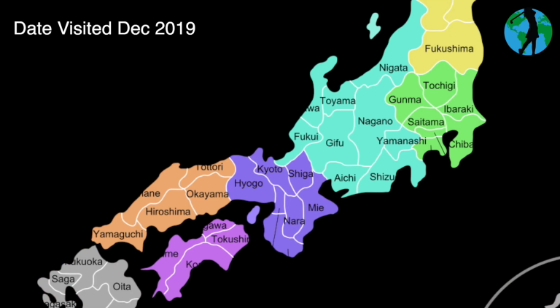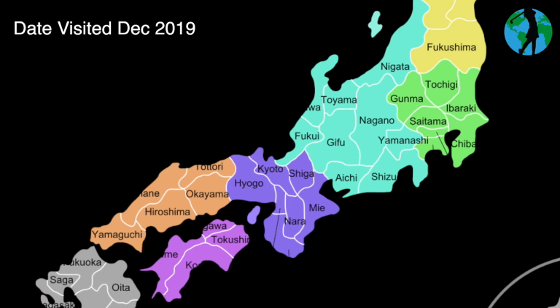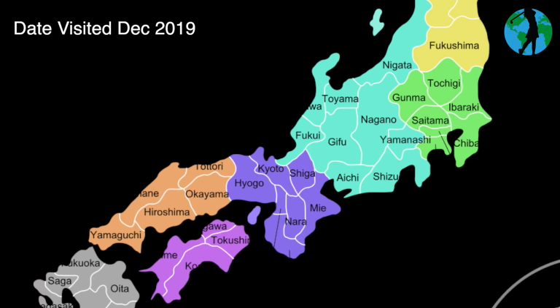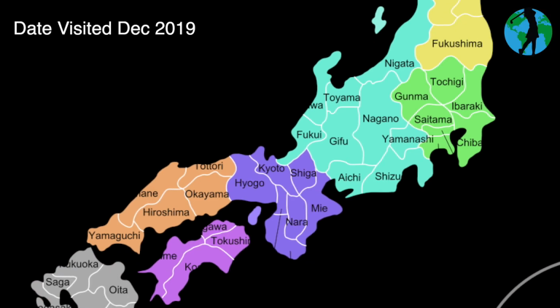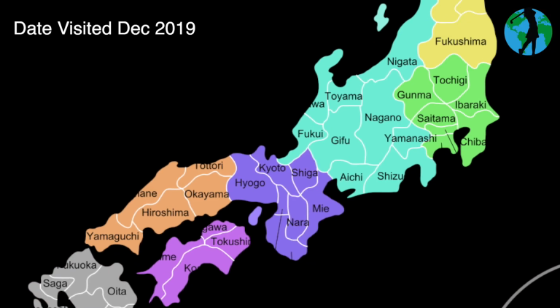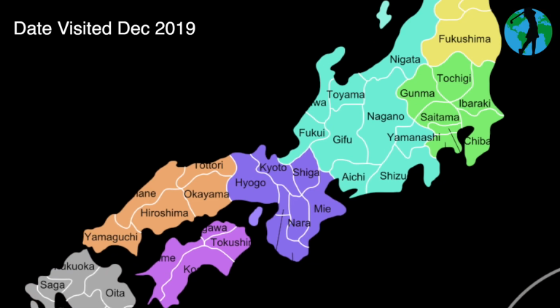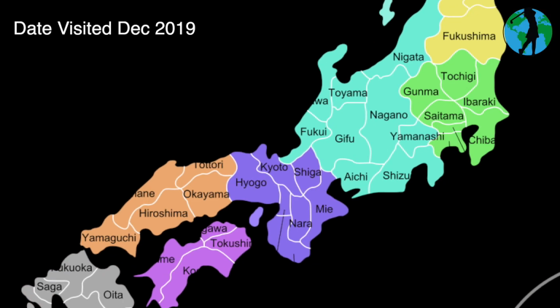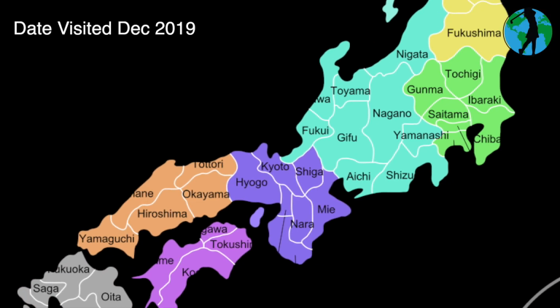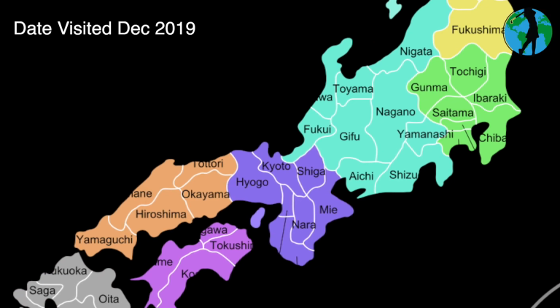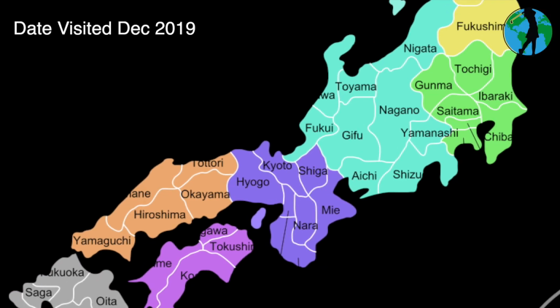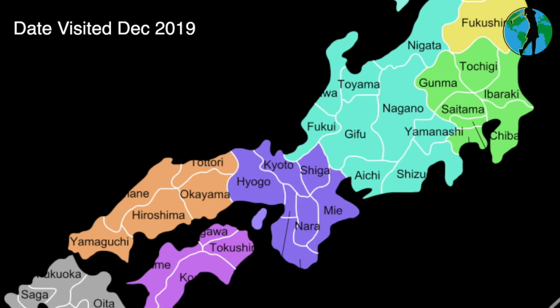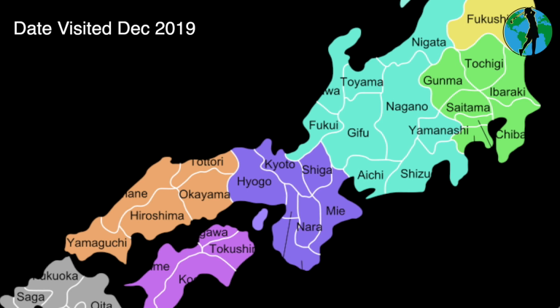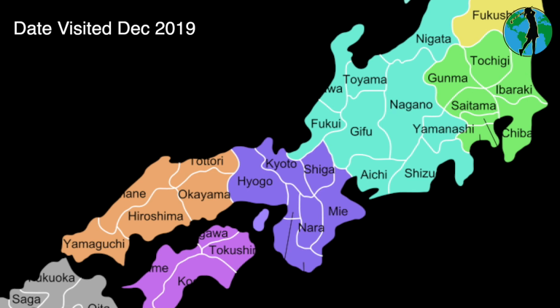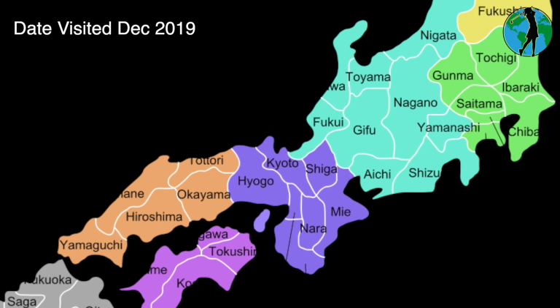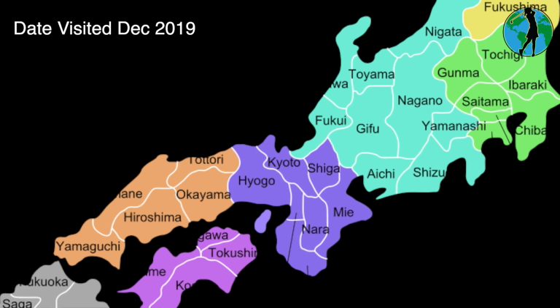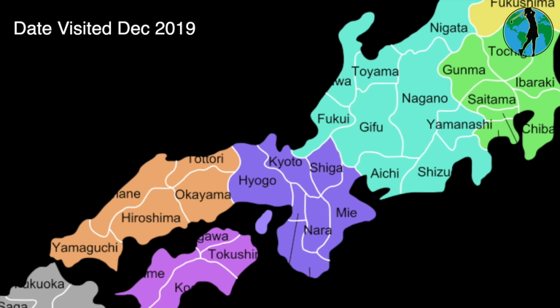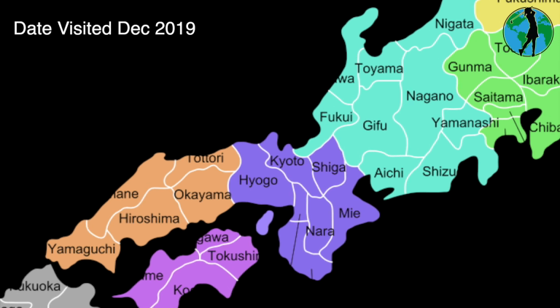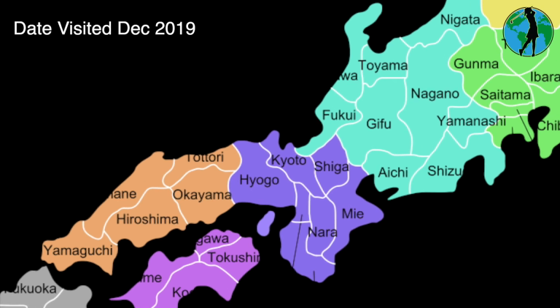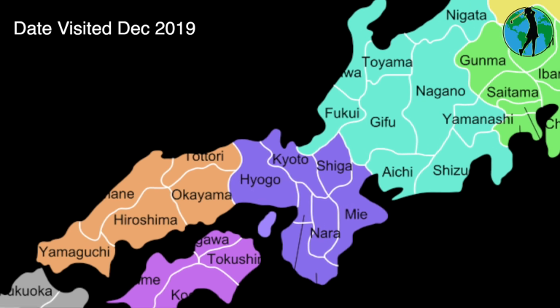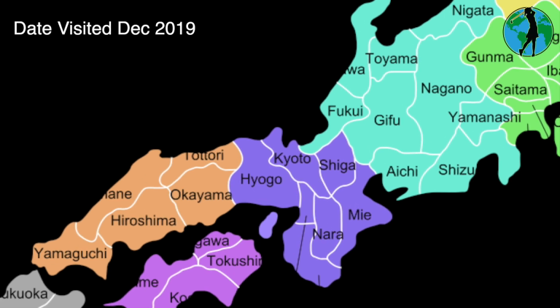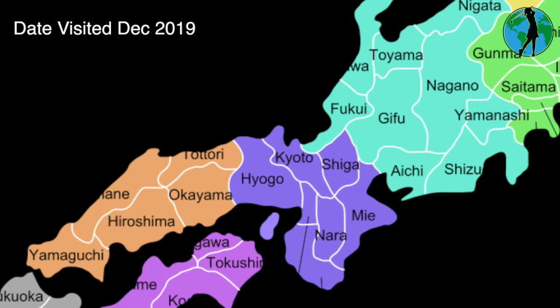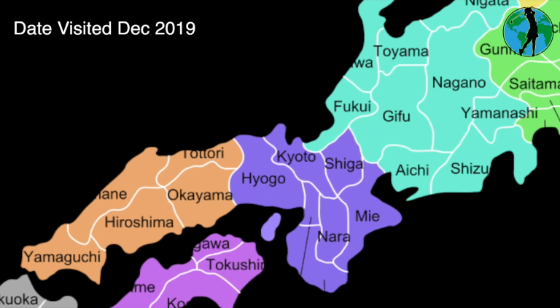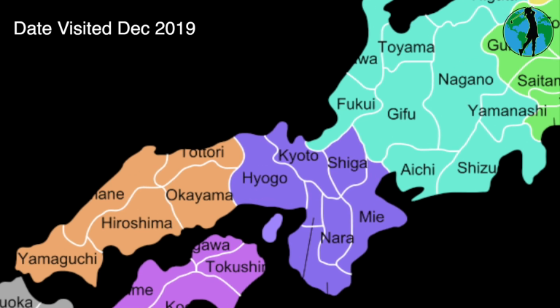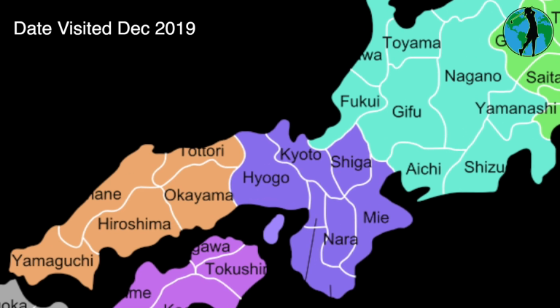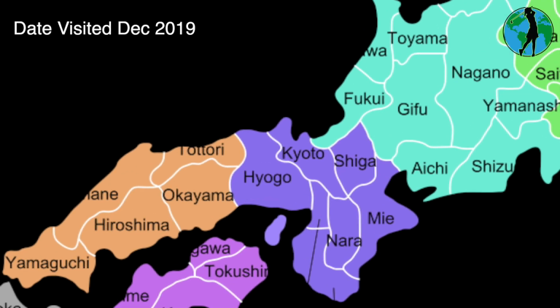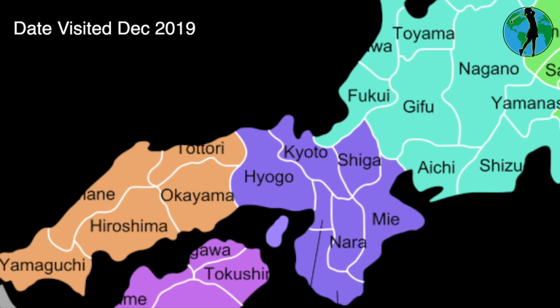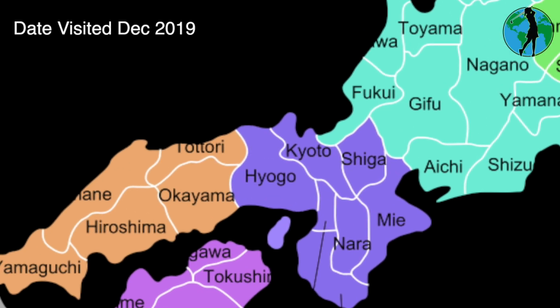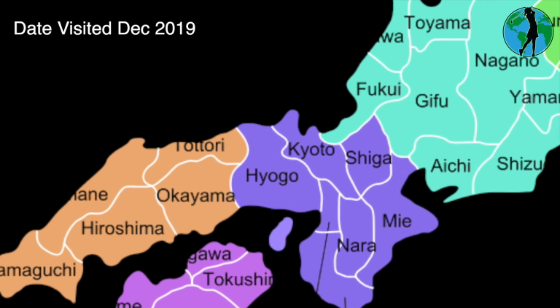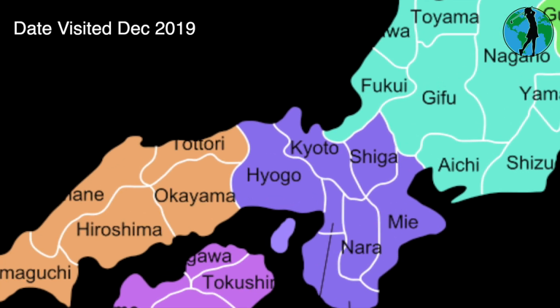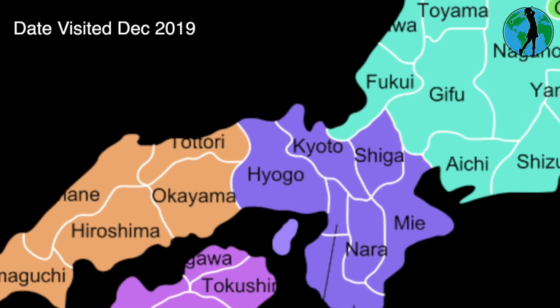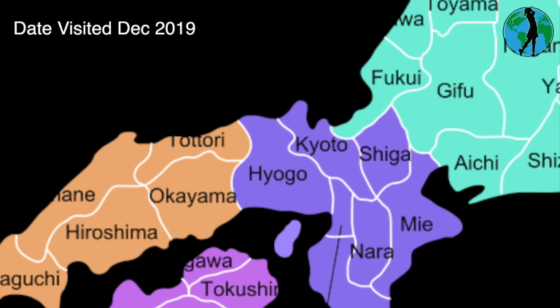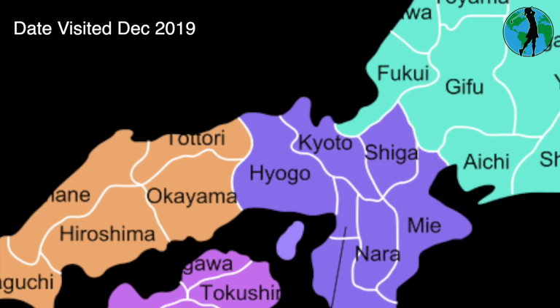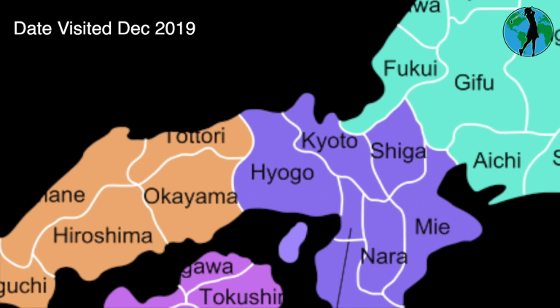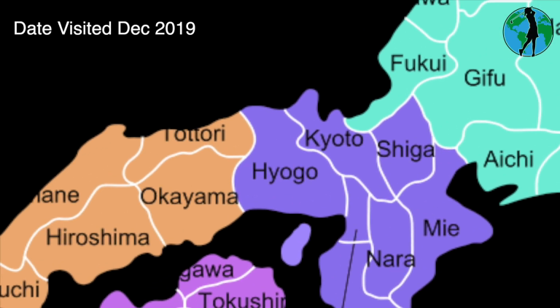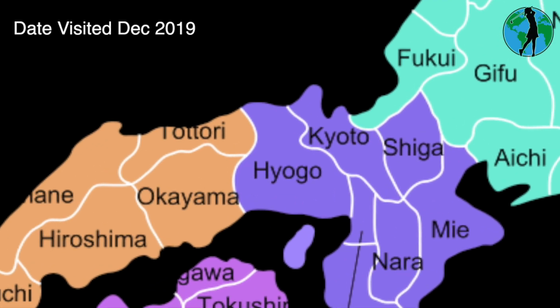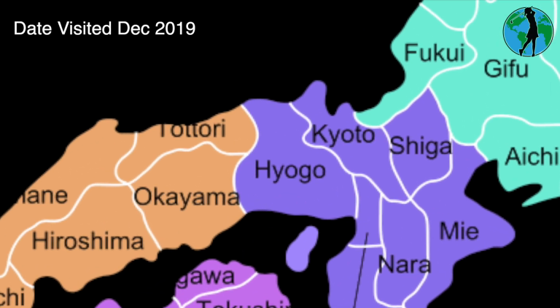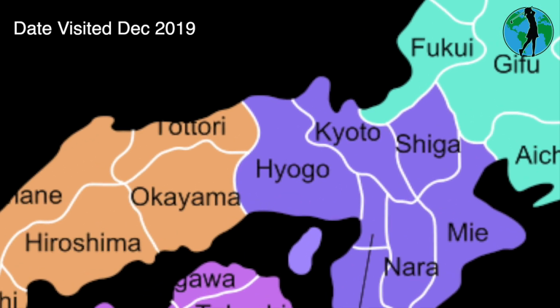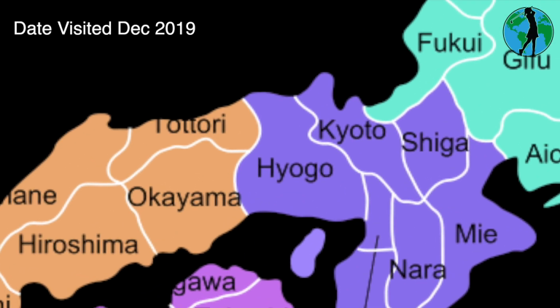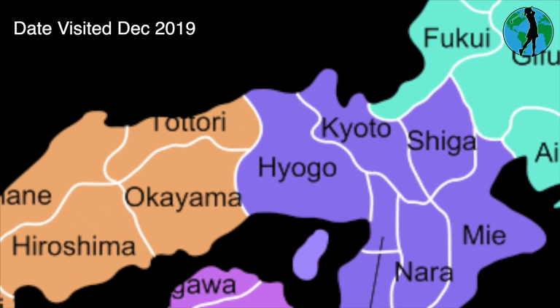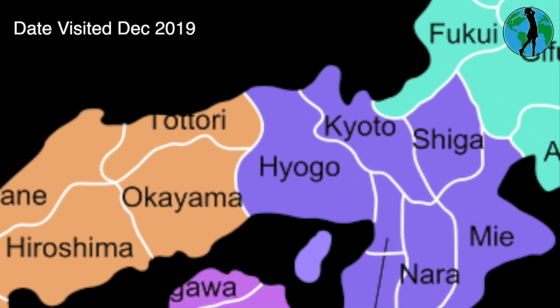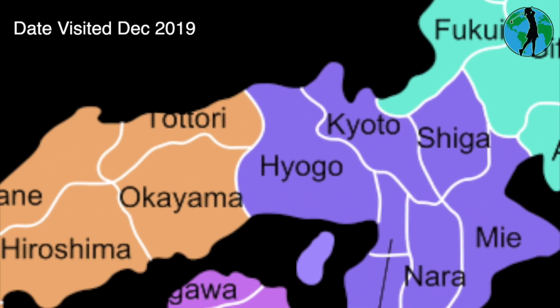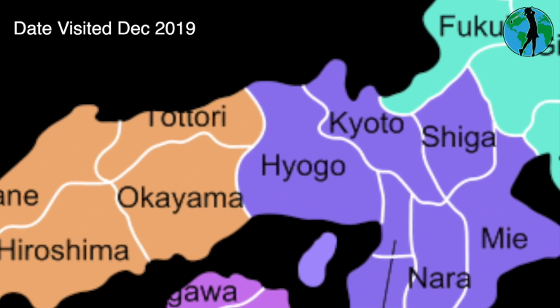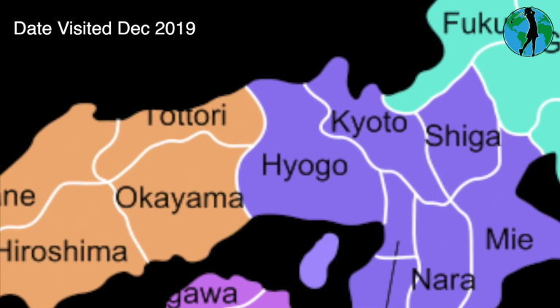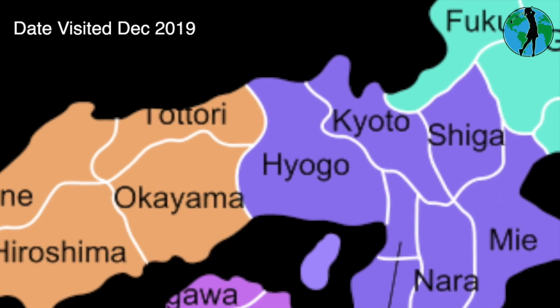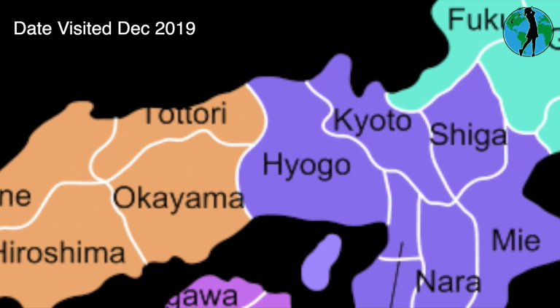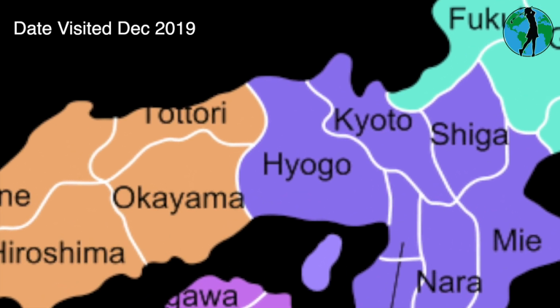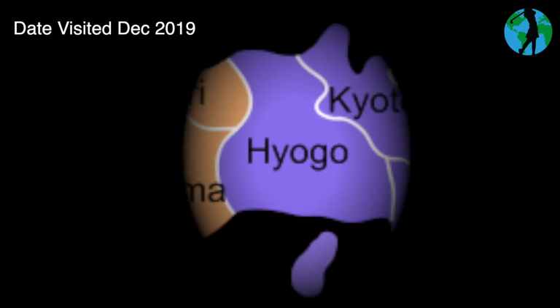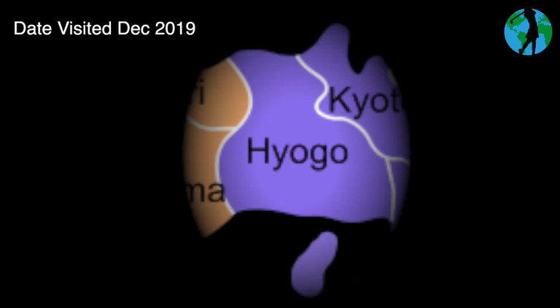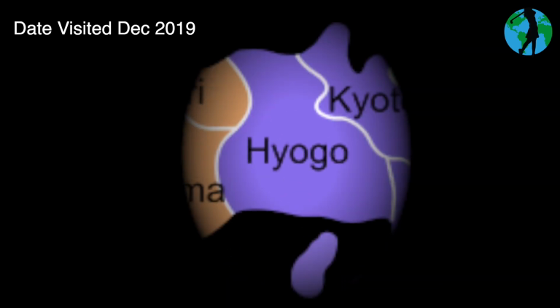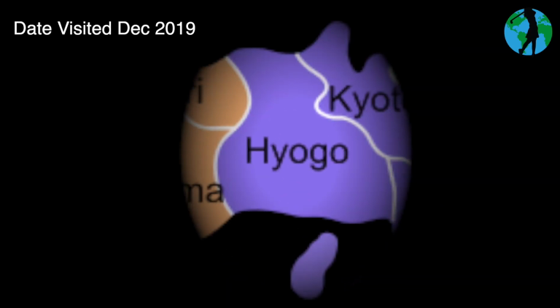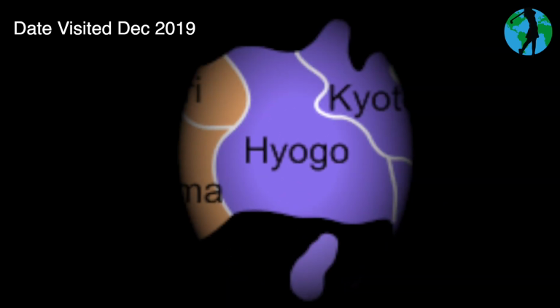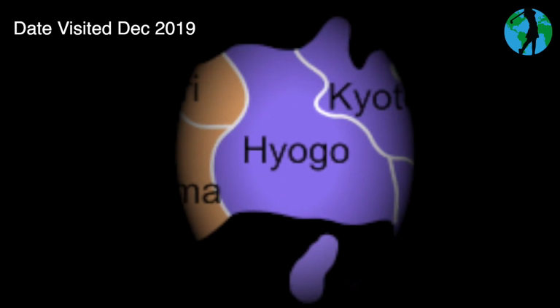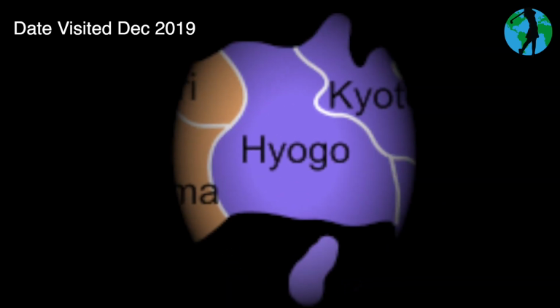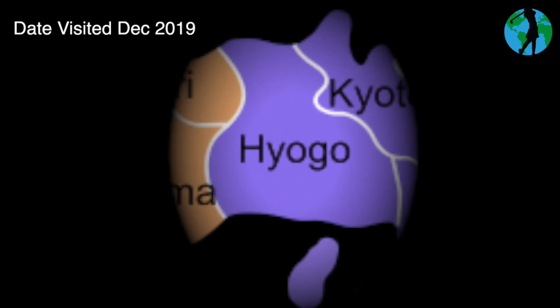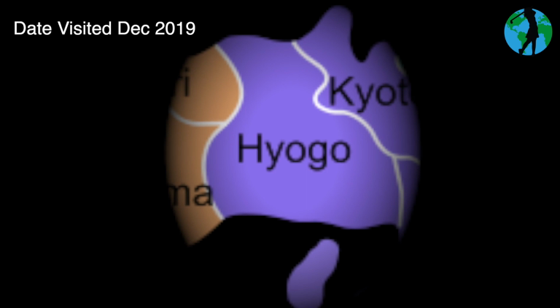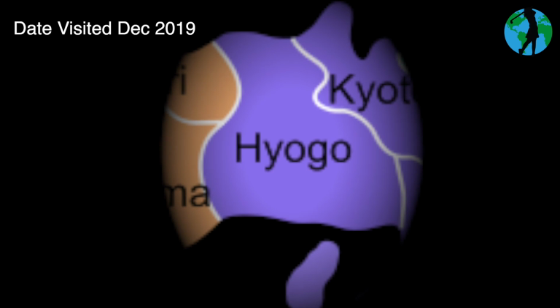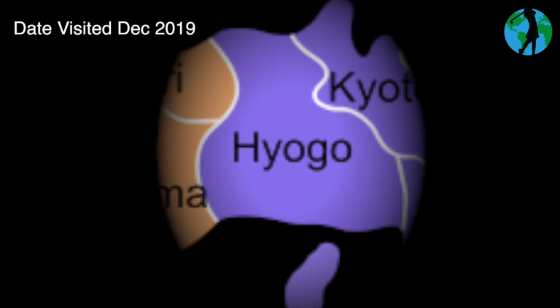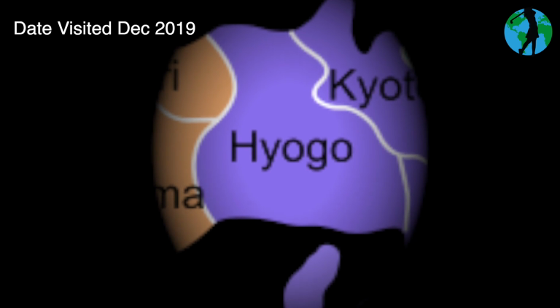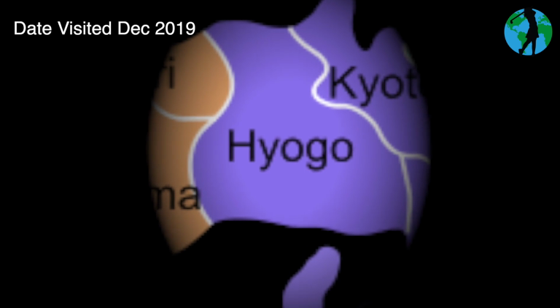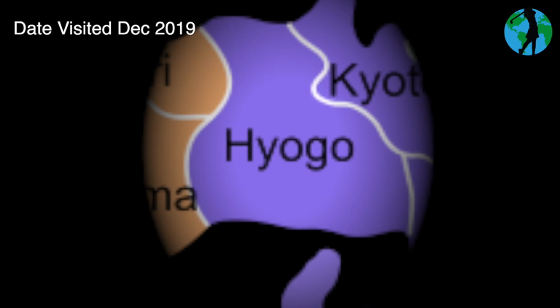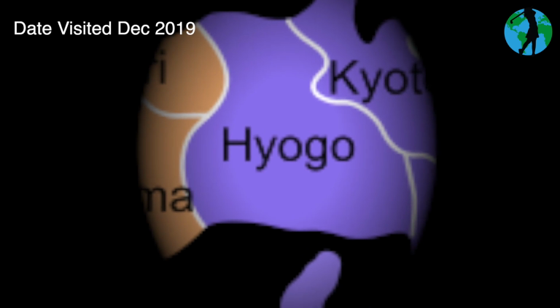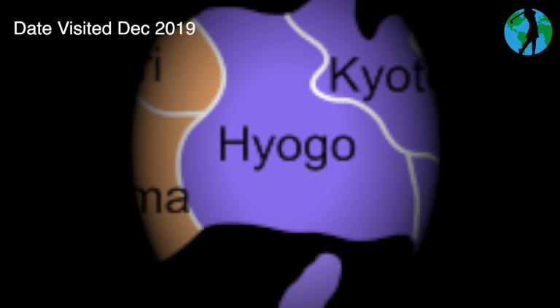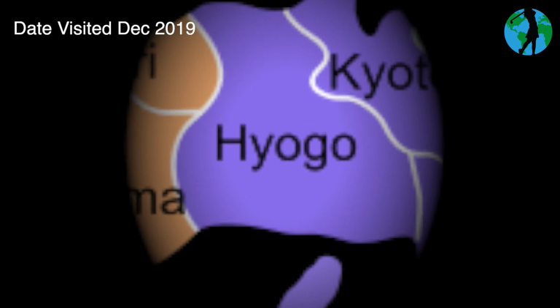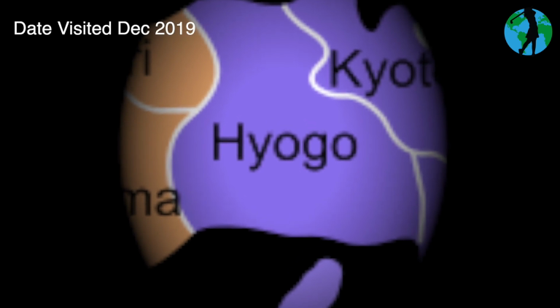Hyogo Prefecture's capital city is Kobe, with 153 golf courses including Hirono in the top 100. You'll be spoiled for choice.